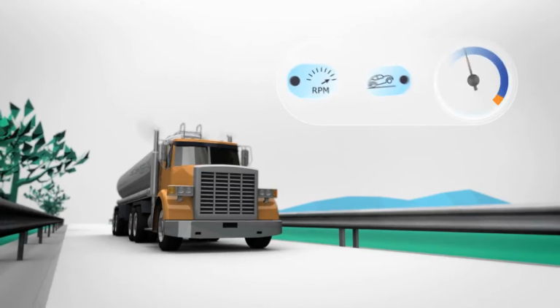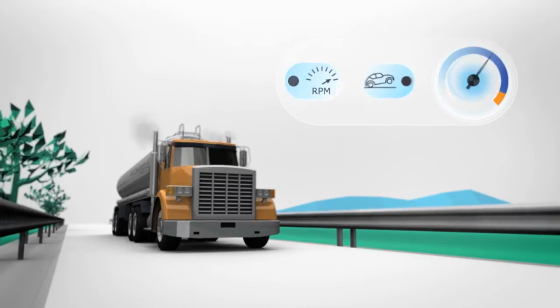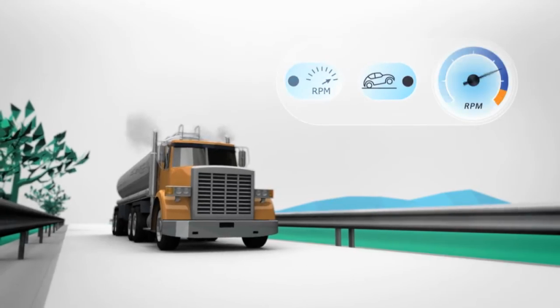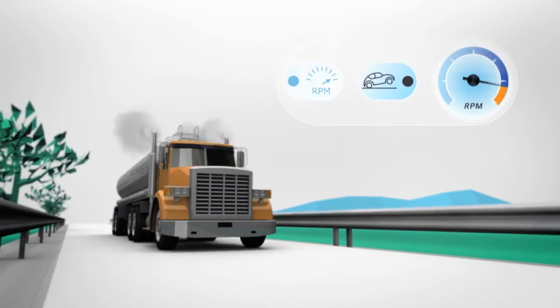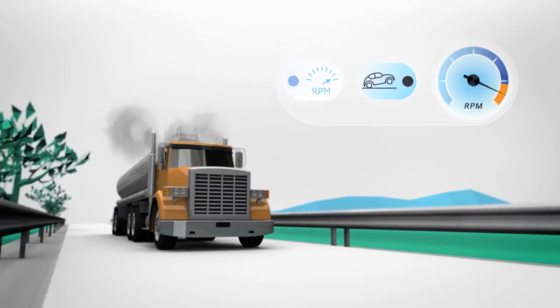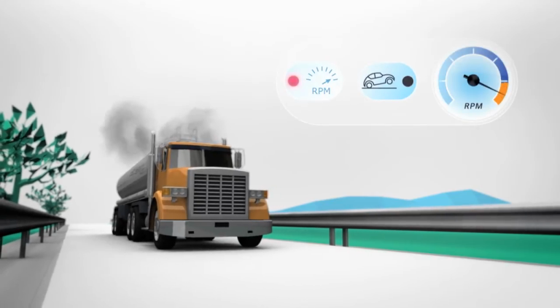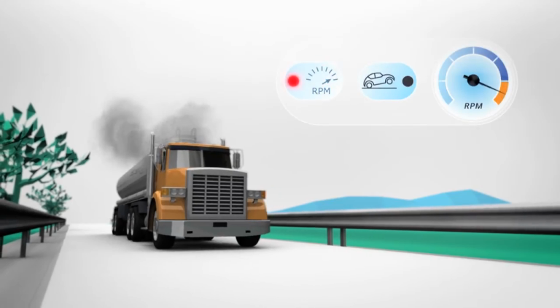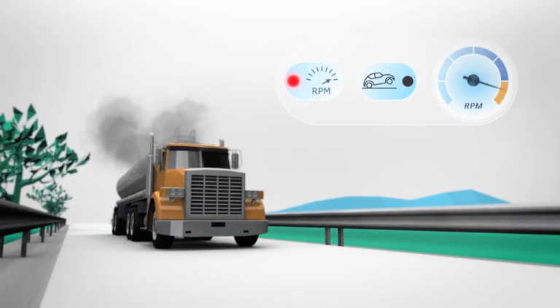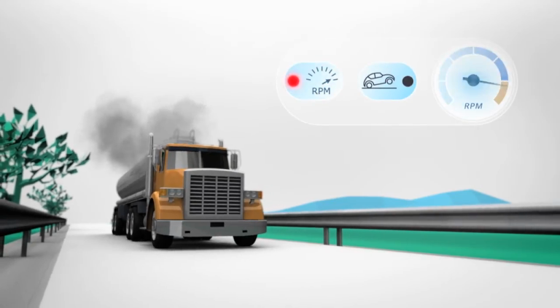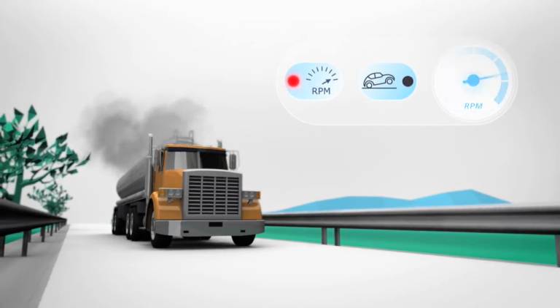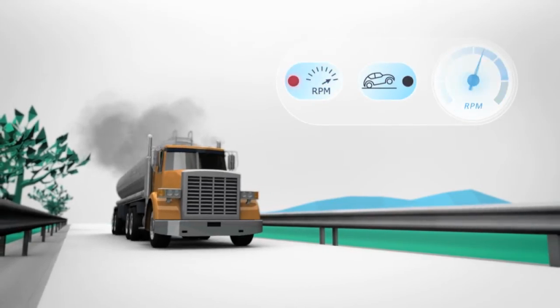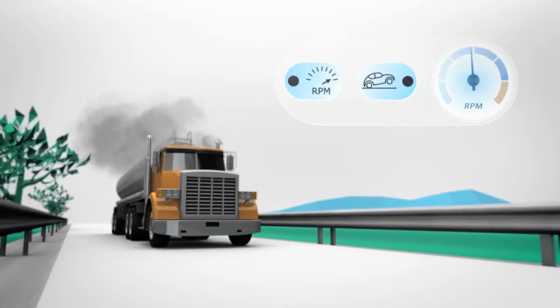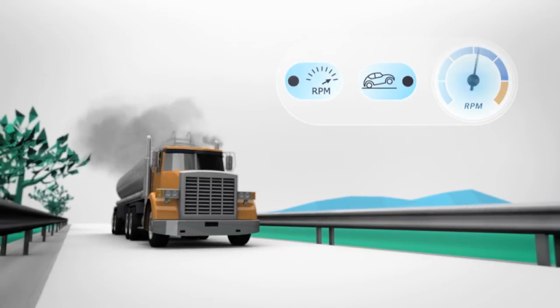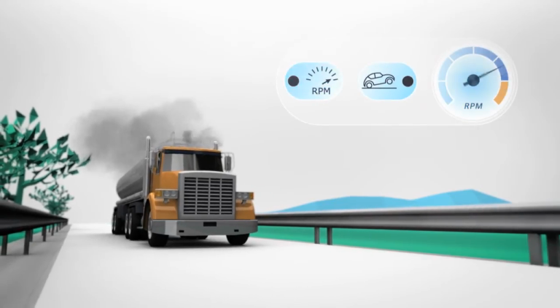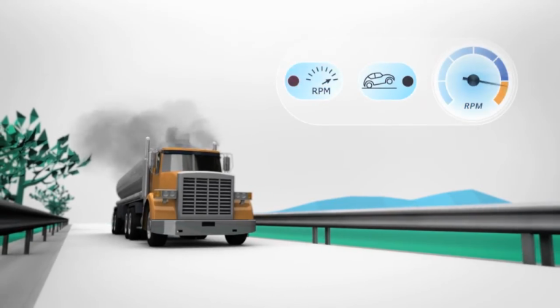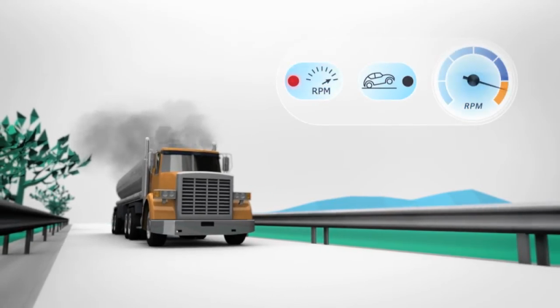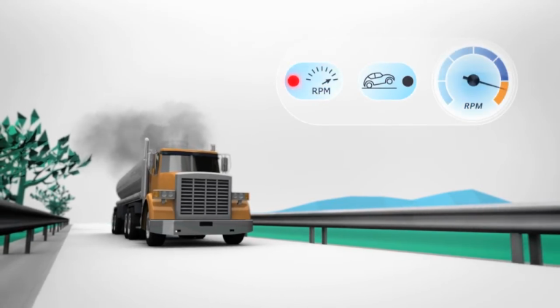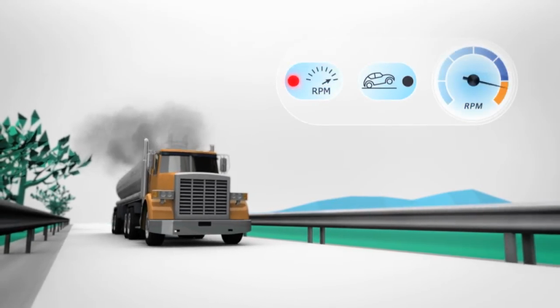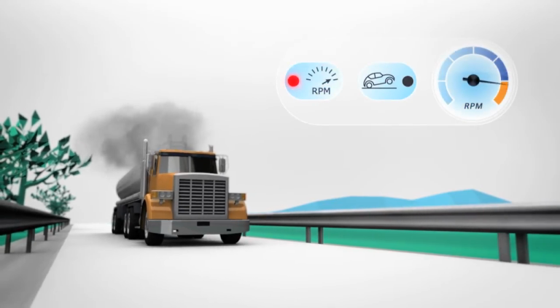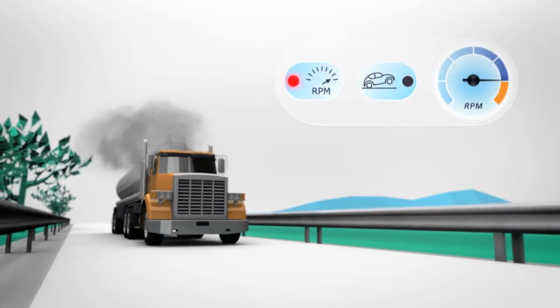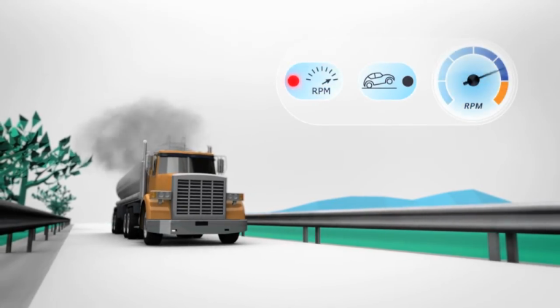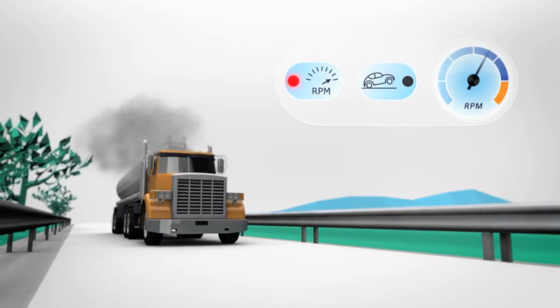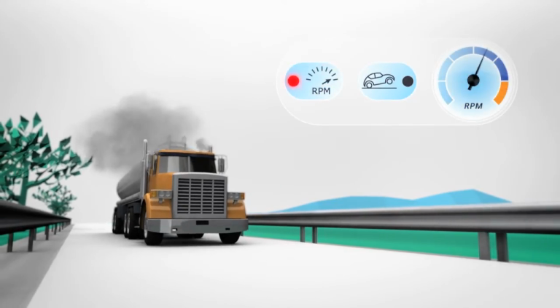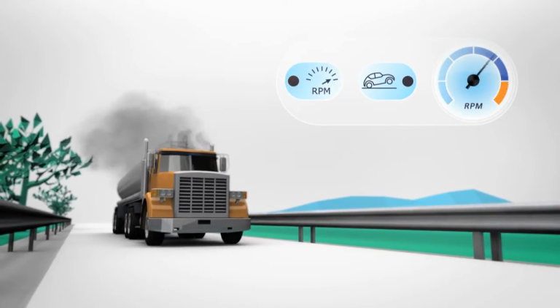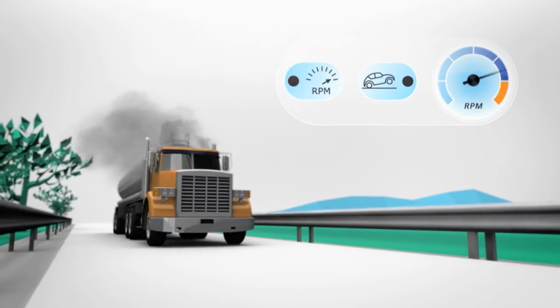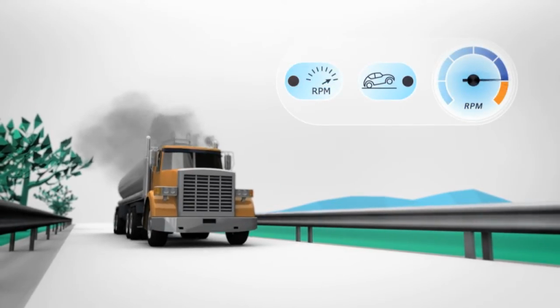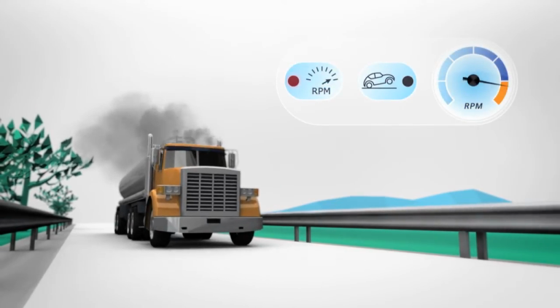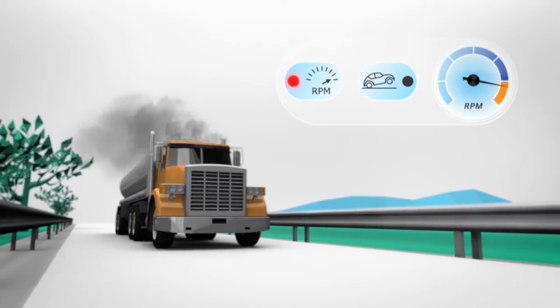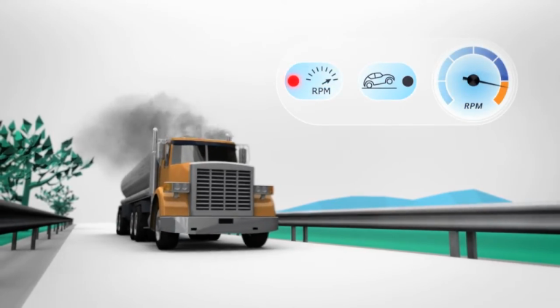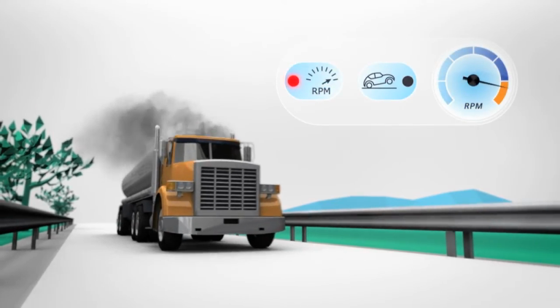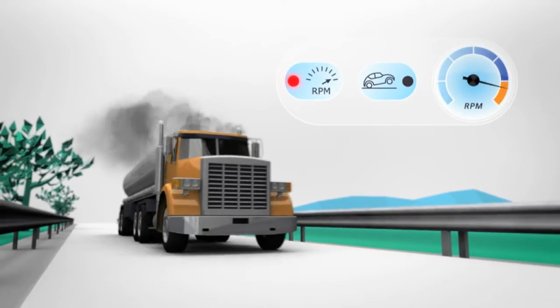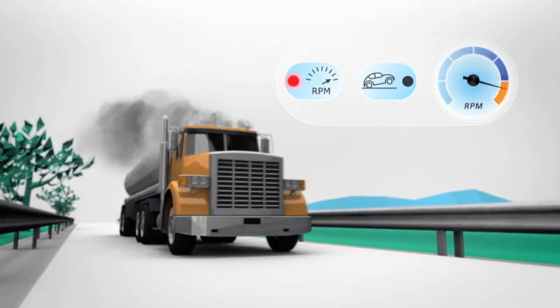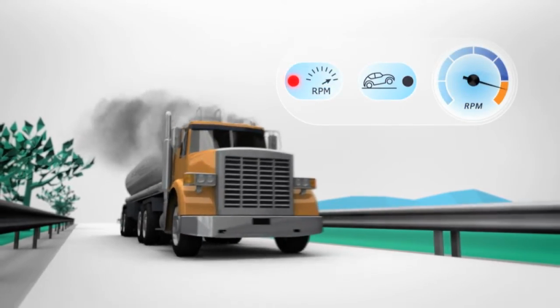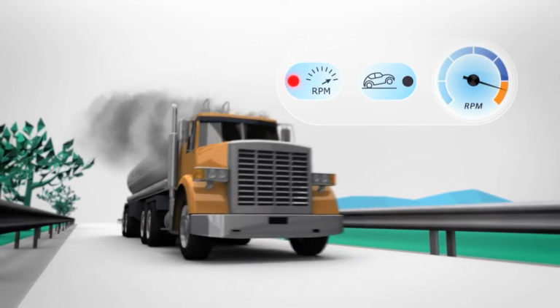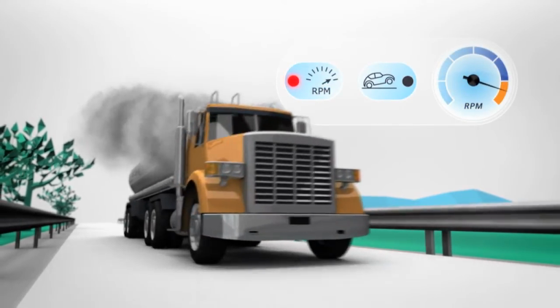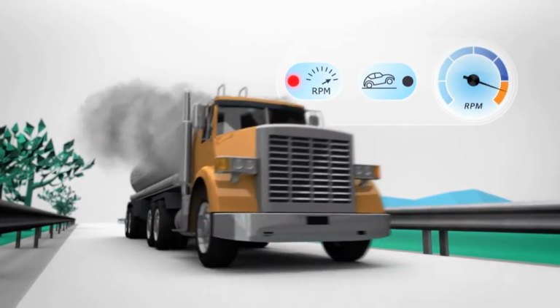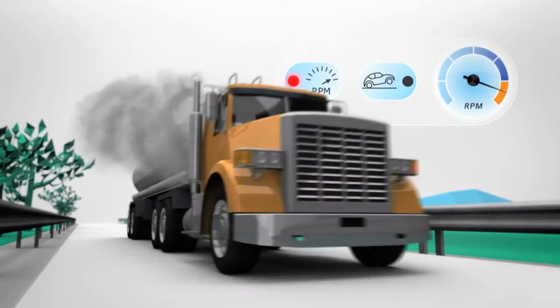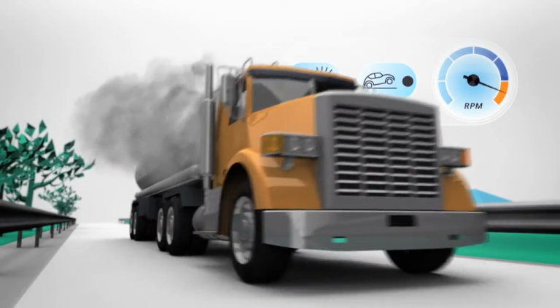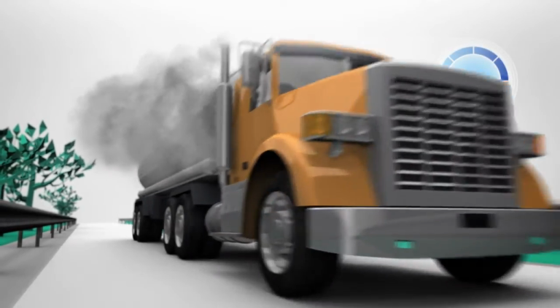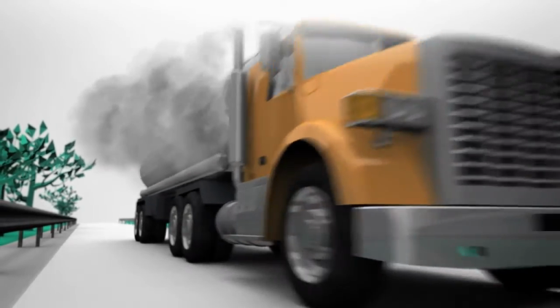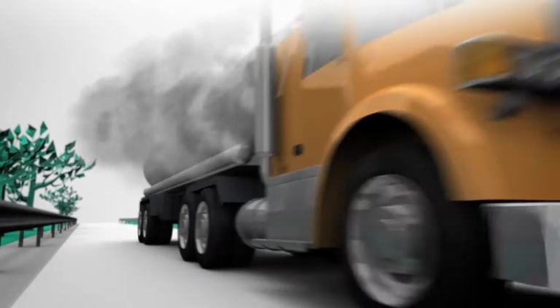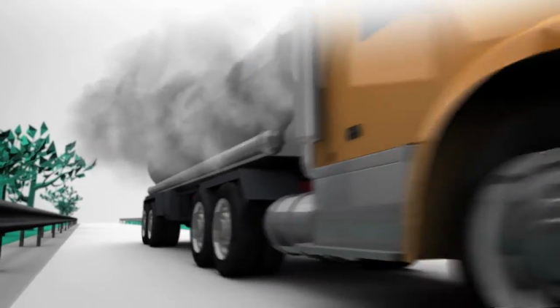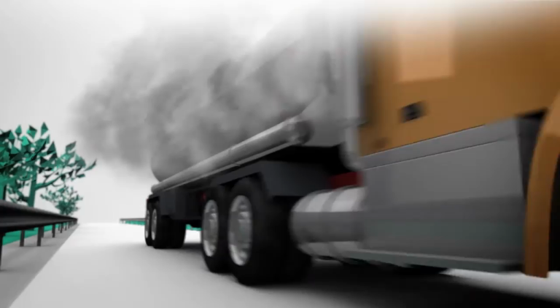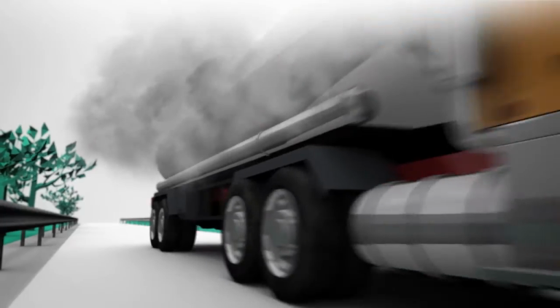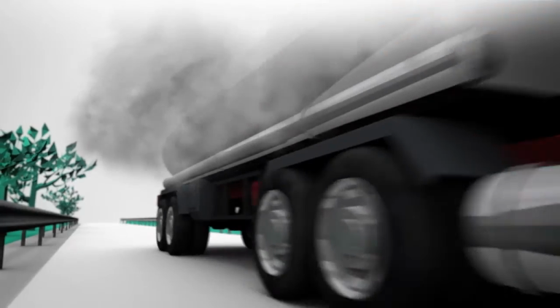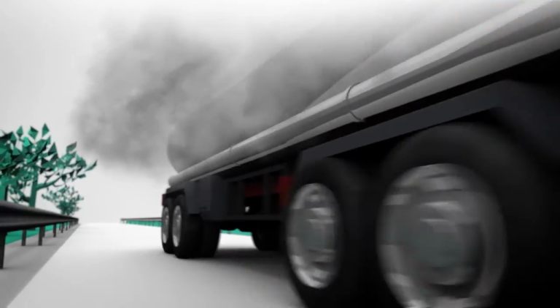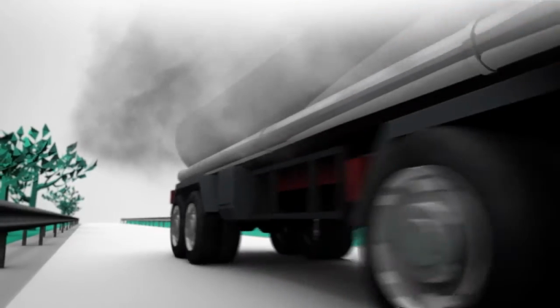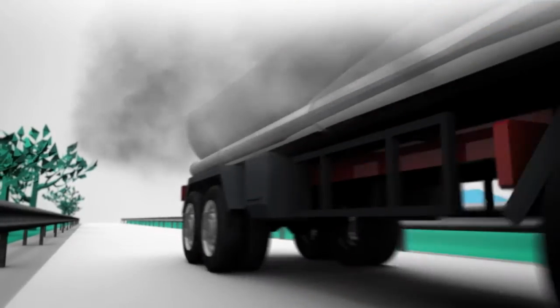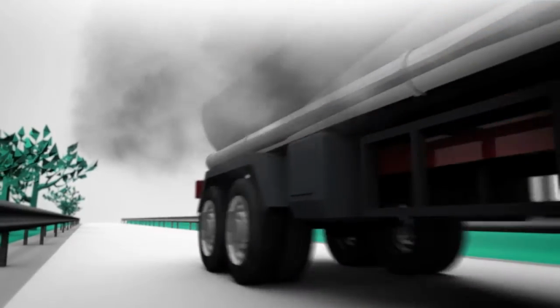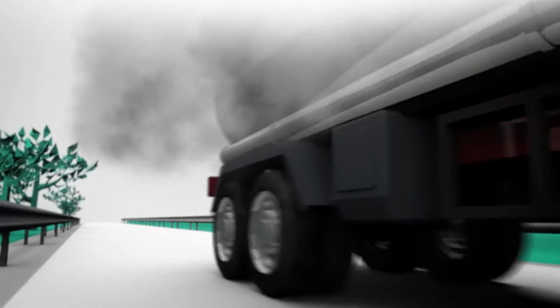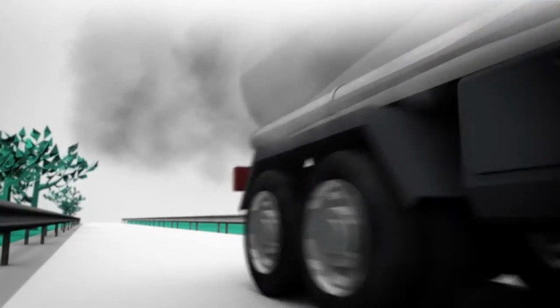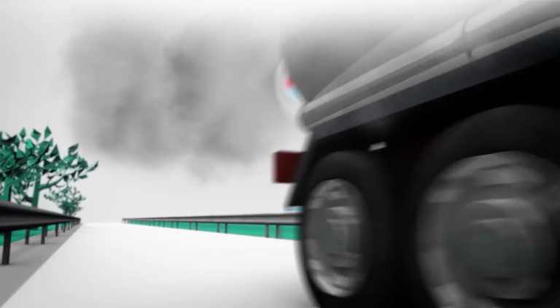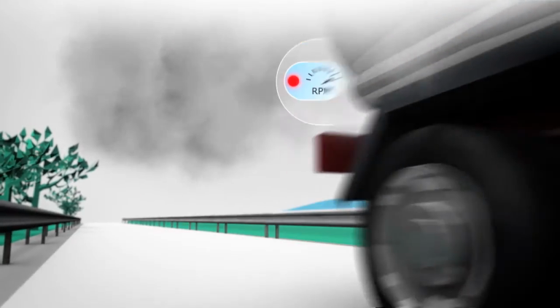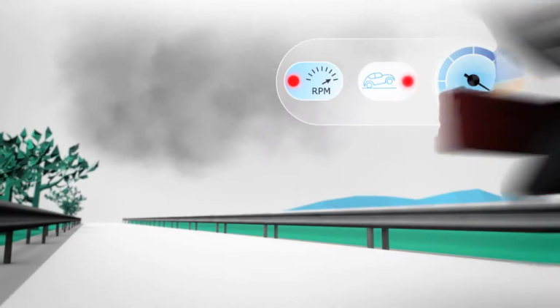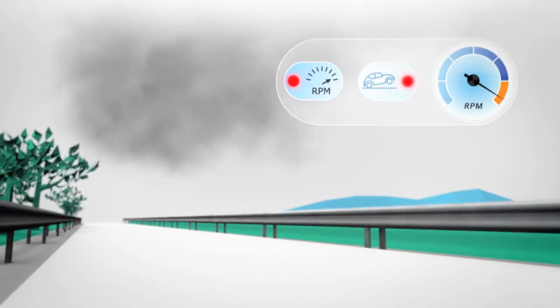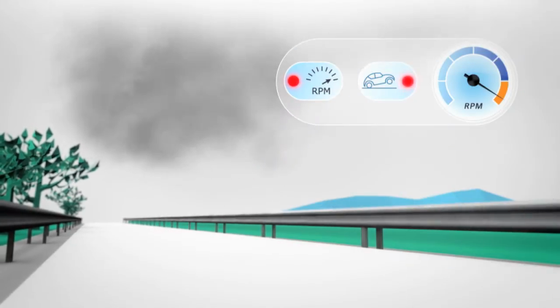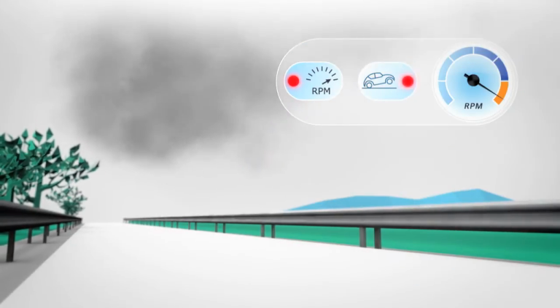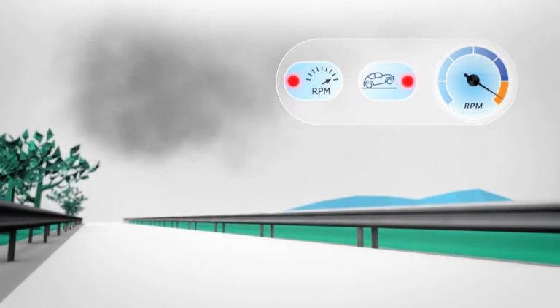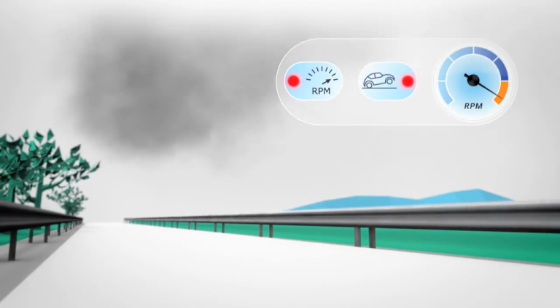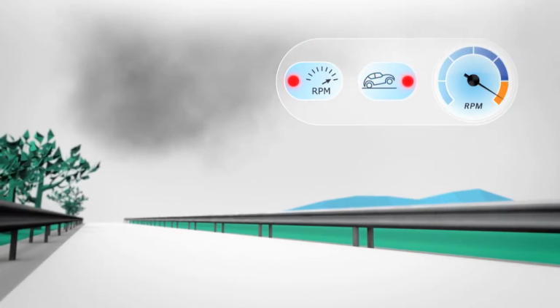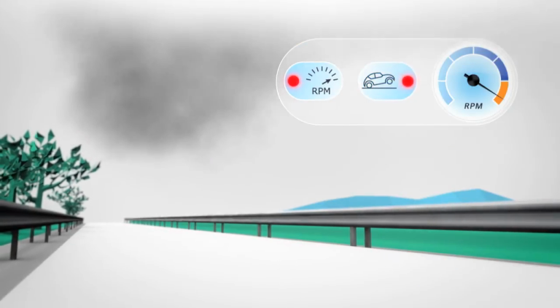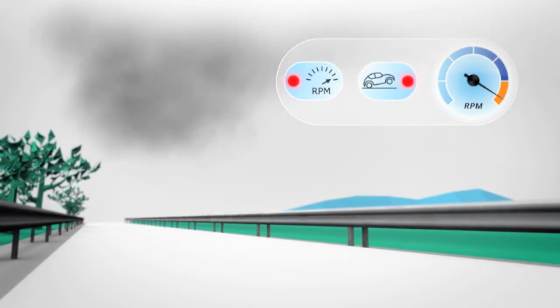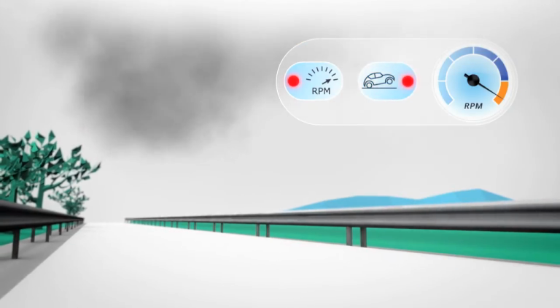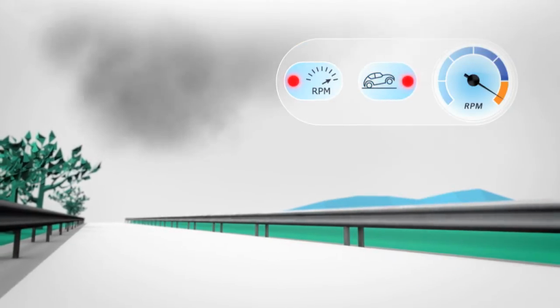The DAP also indicates harsh accelerations and motivates drivers to maintain a moderate driving style.